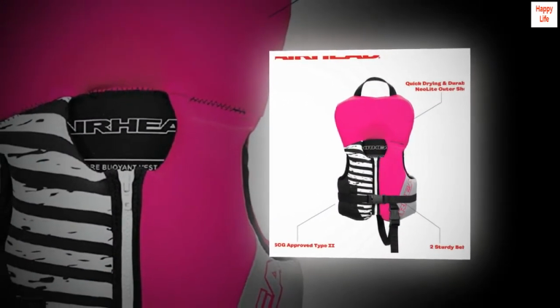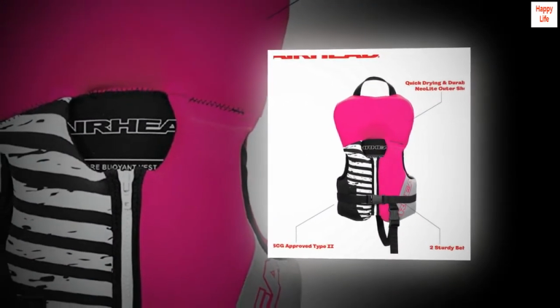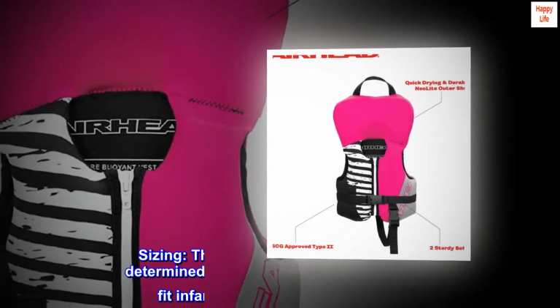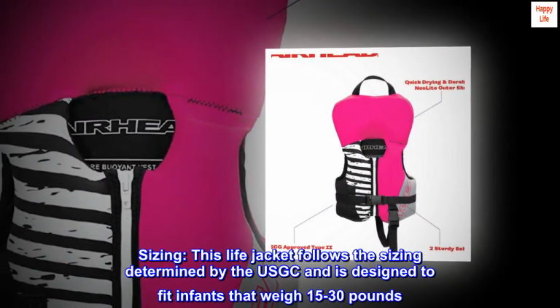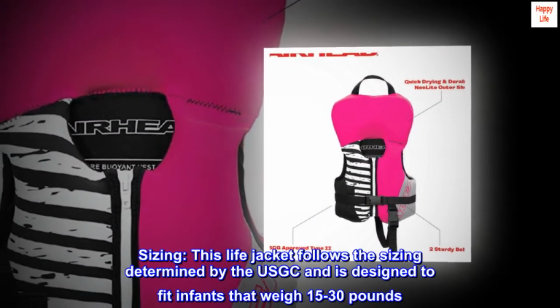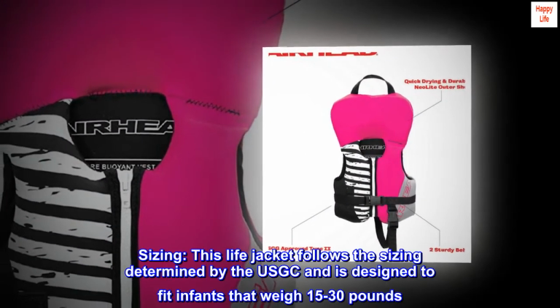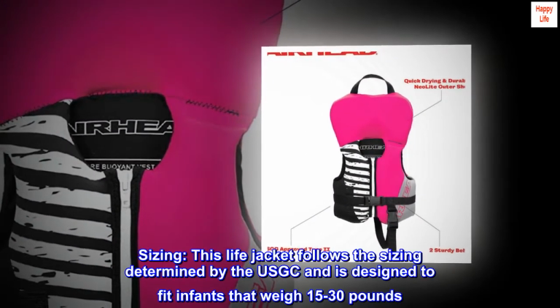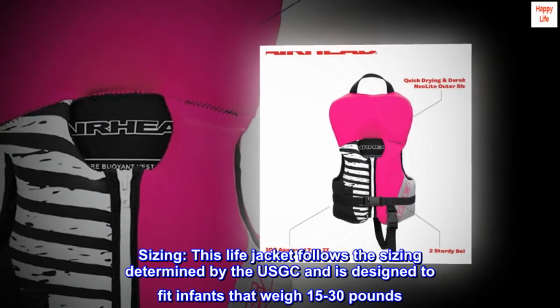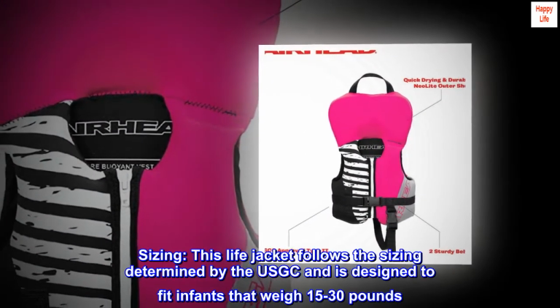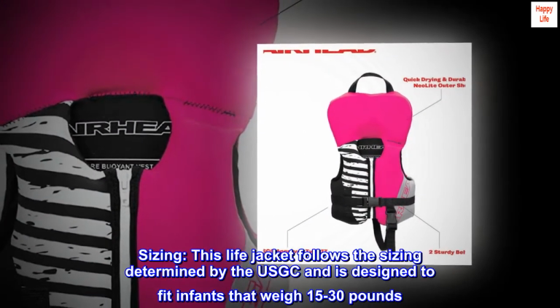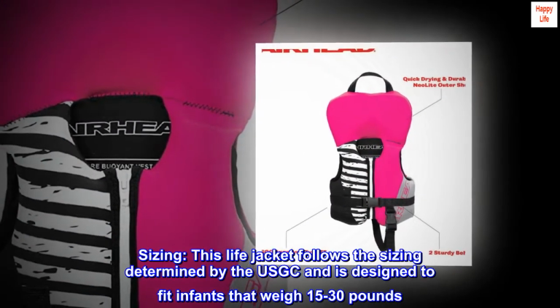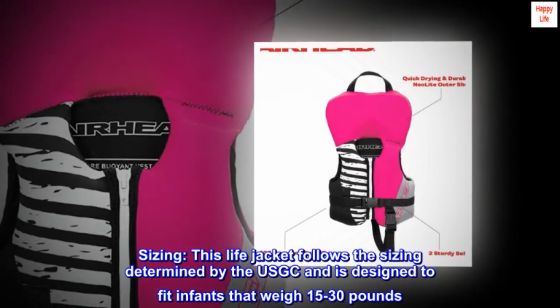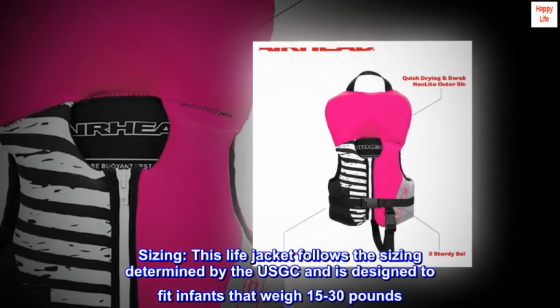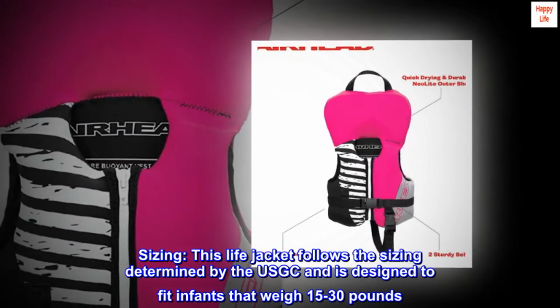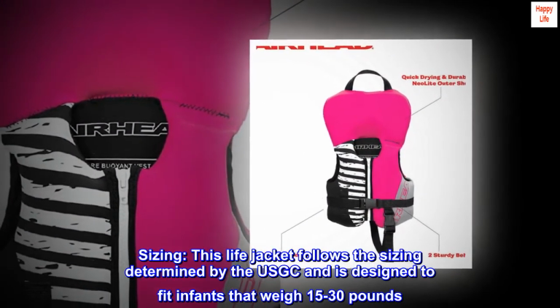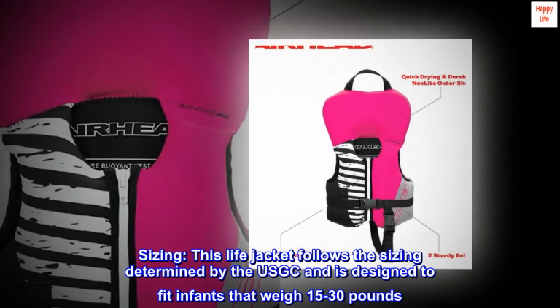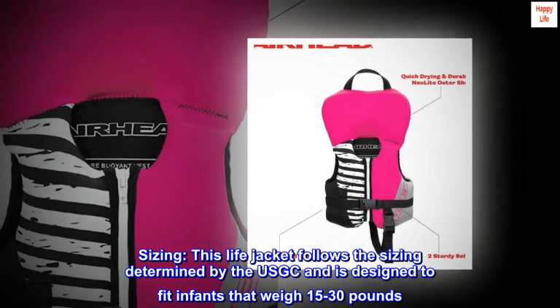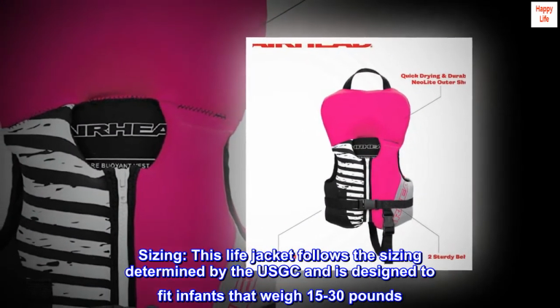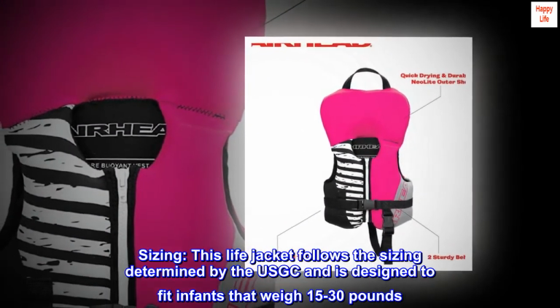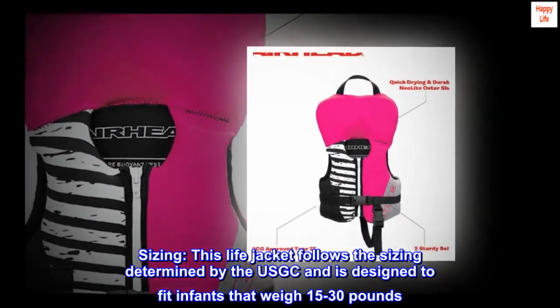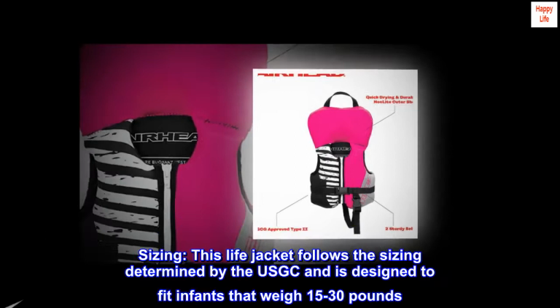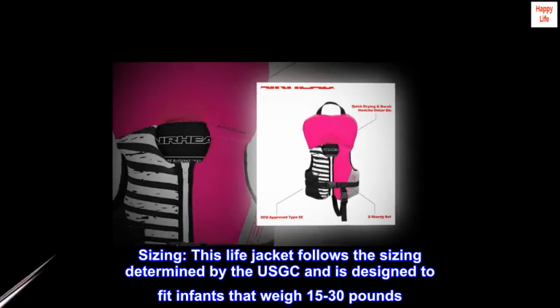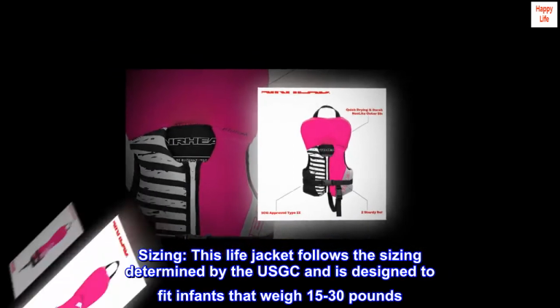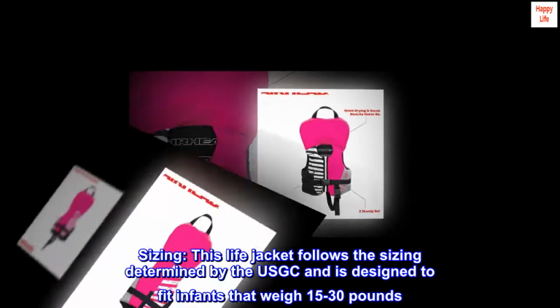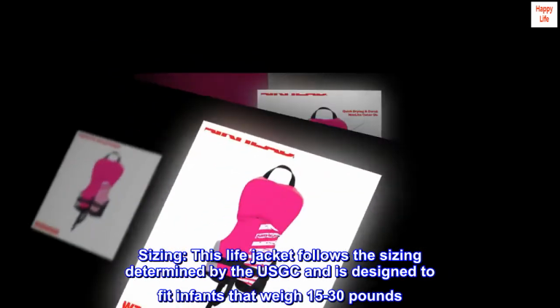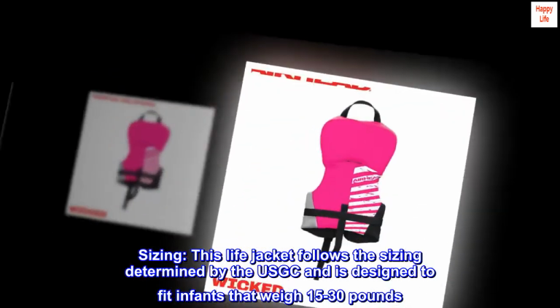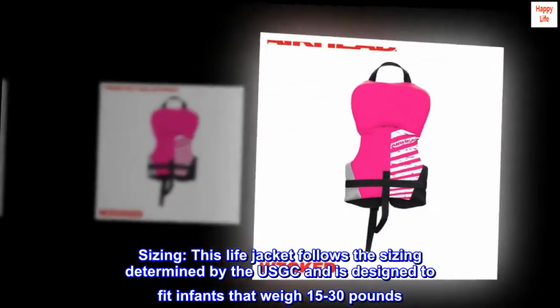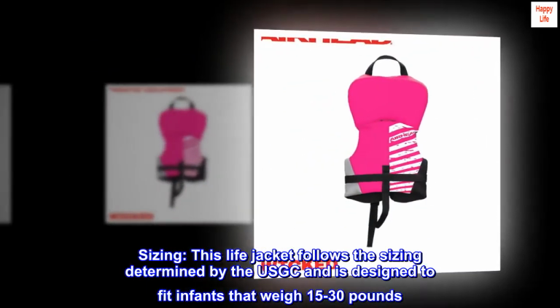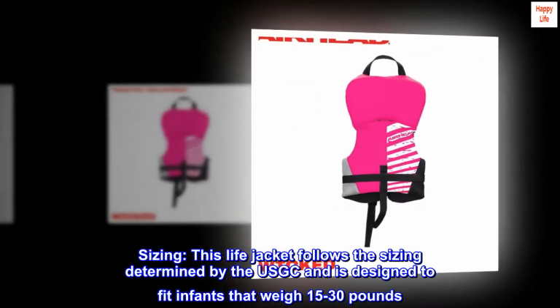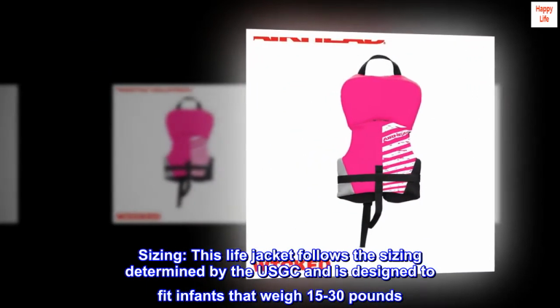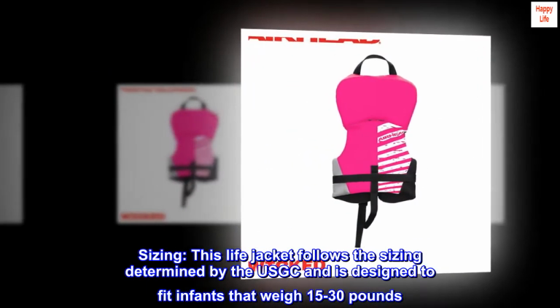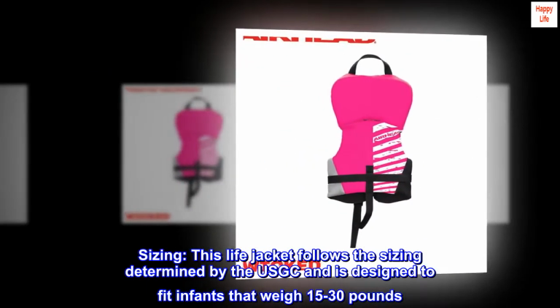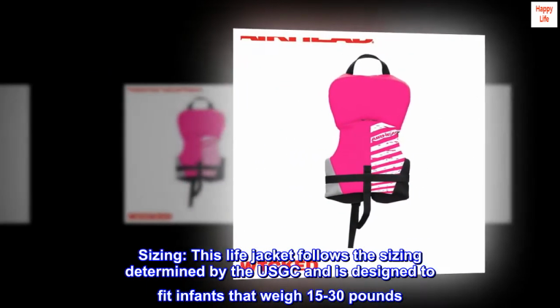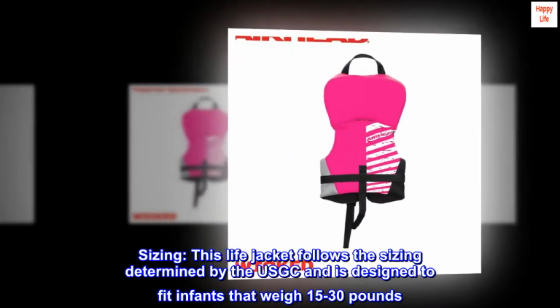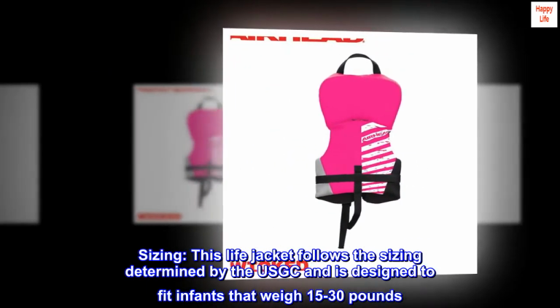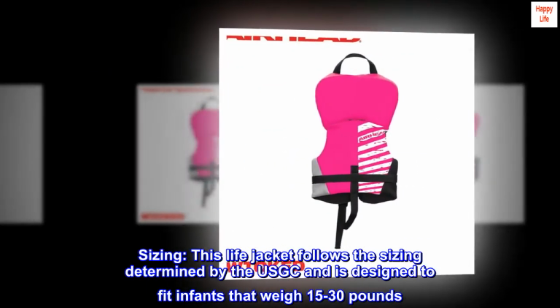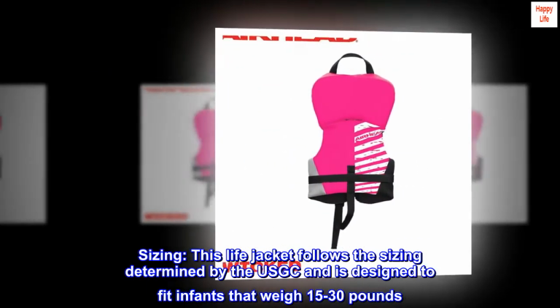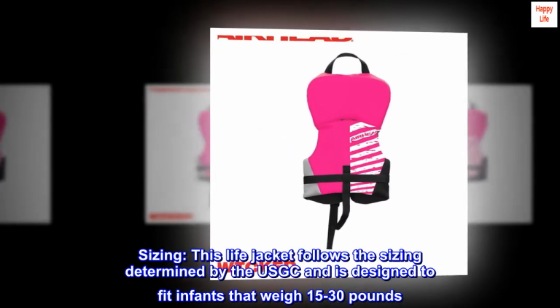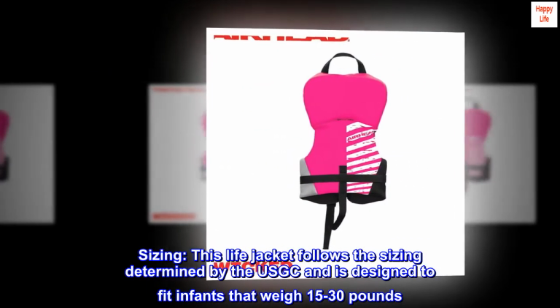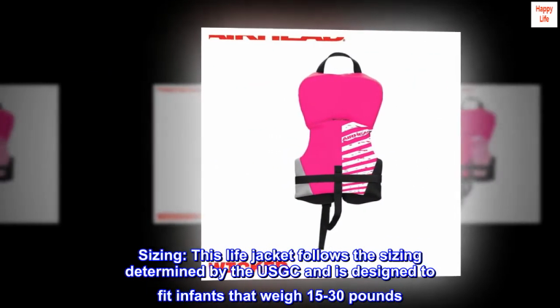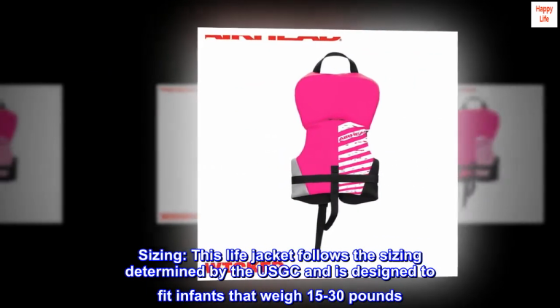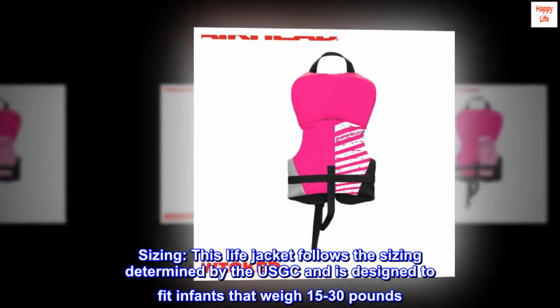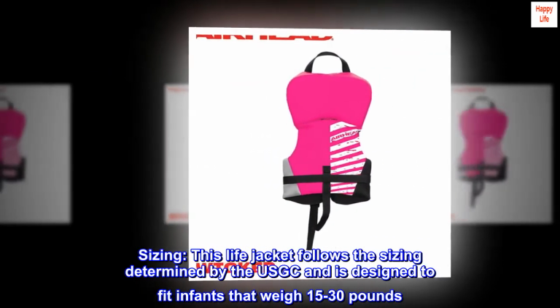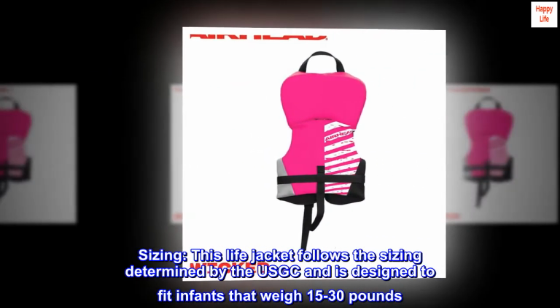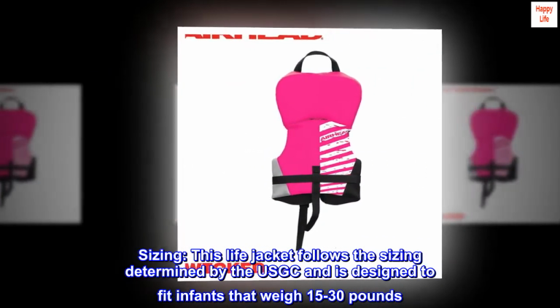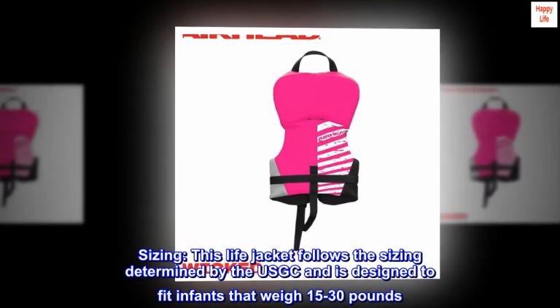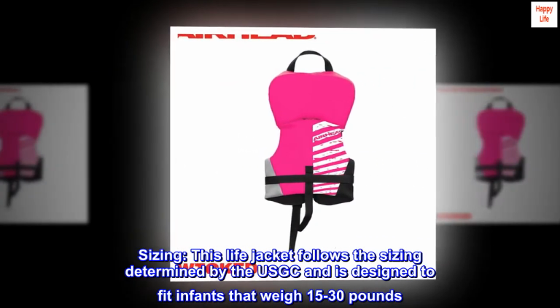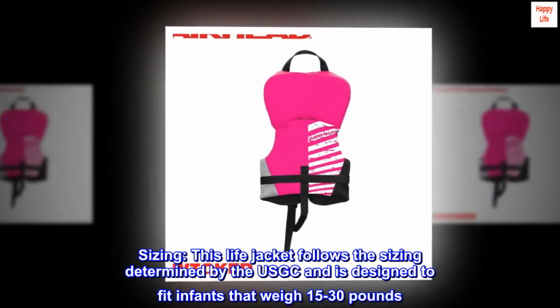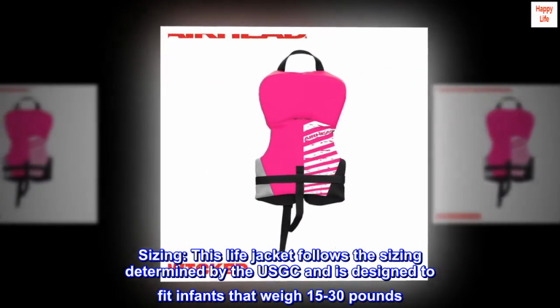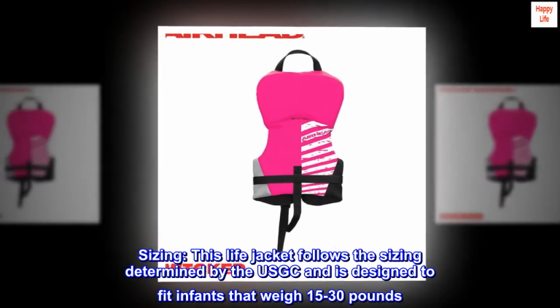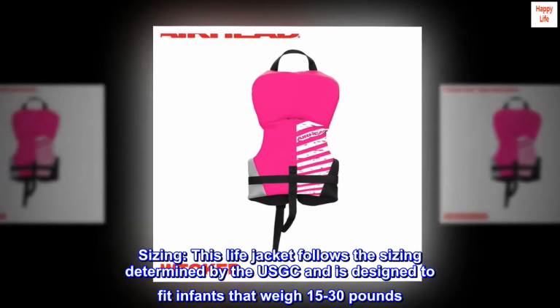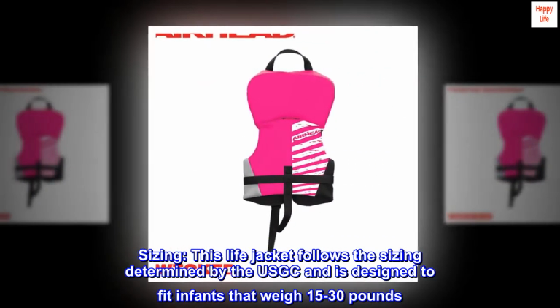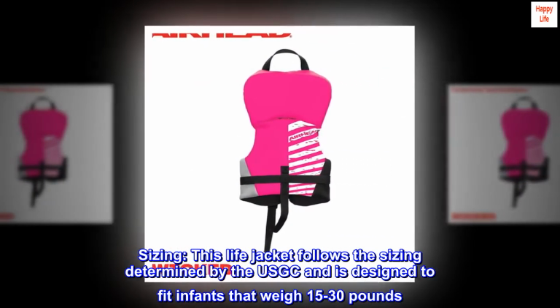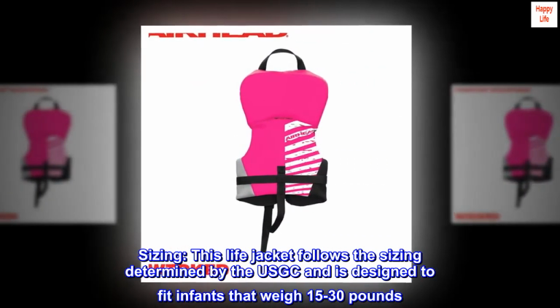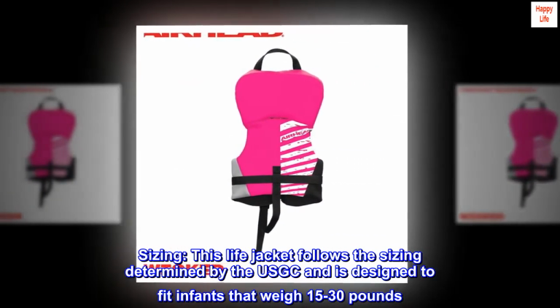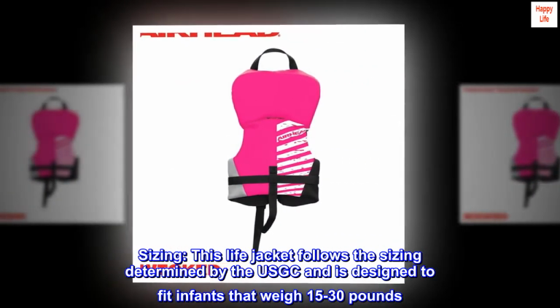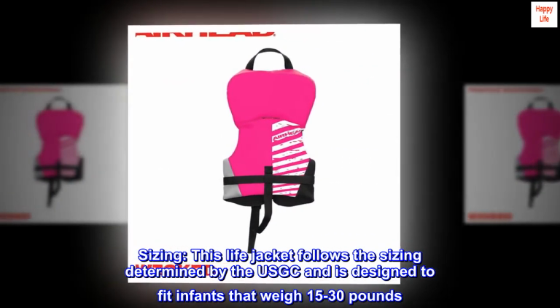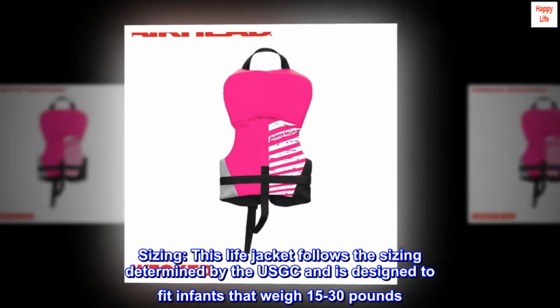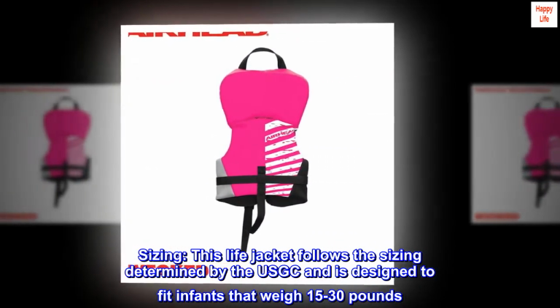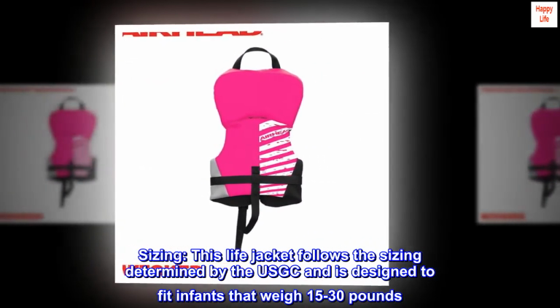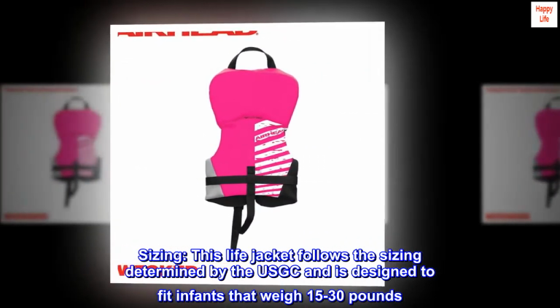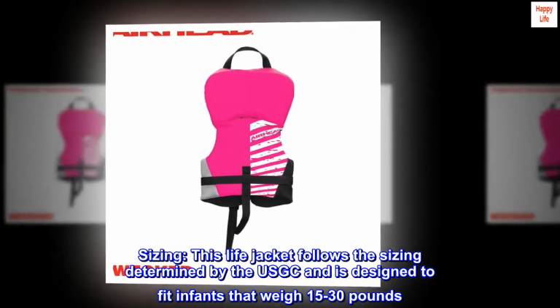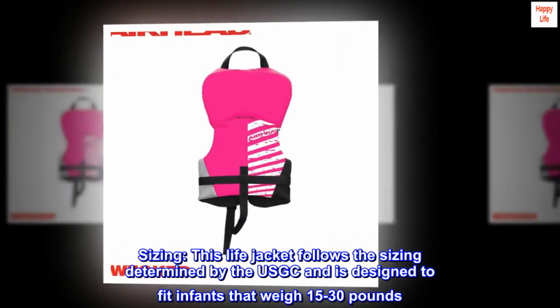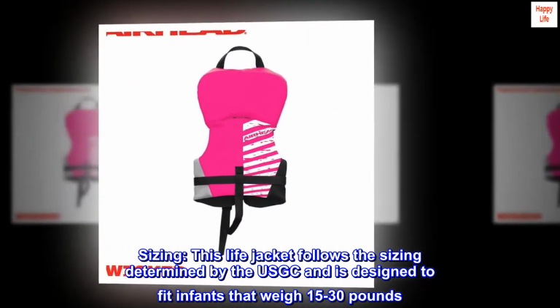Sizing: this lifejacket follows the sizing determined by the USCG and is designed to fit infants that weigh 15 to 30 pounds.